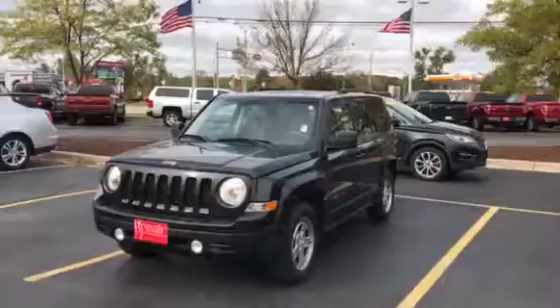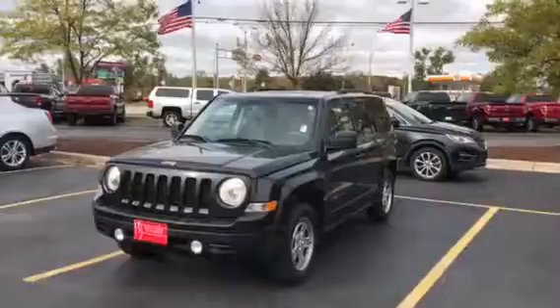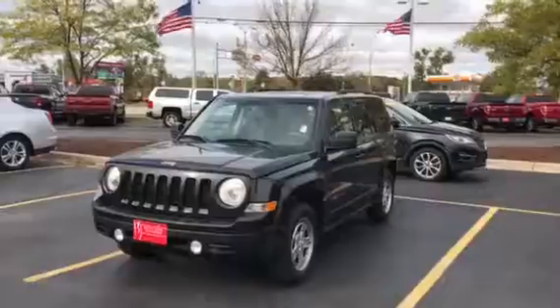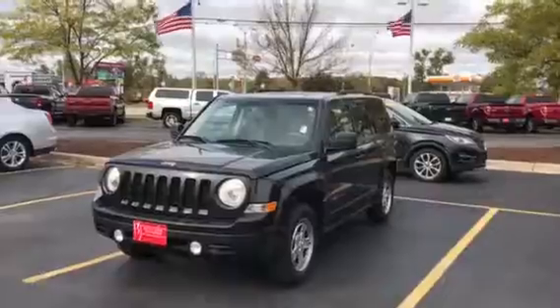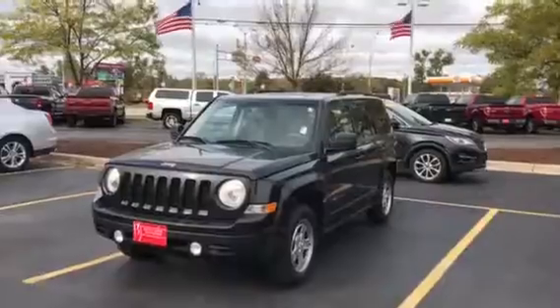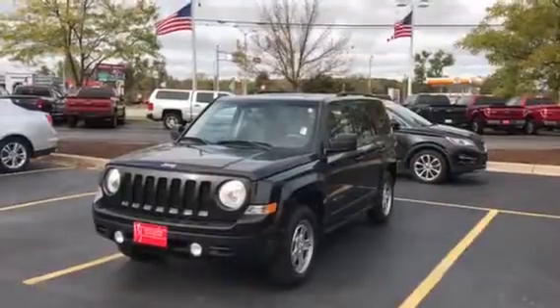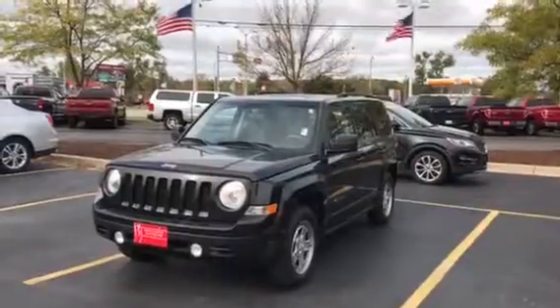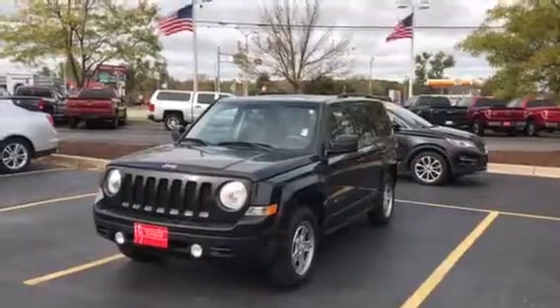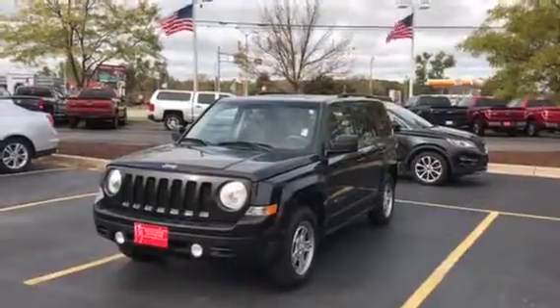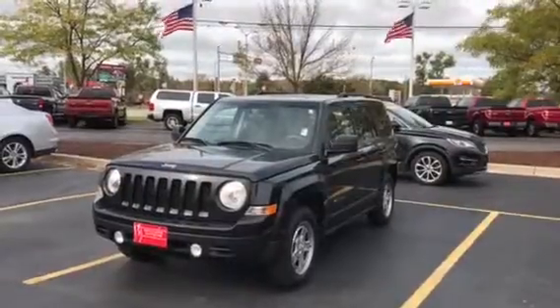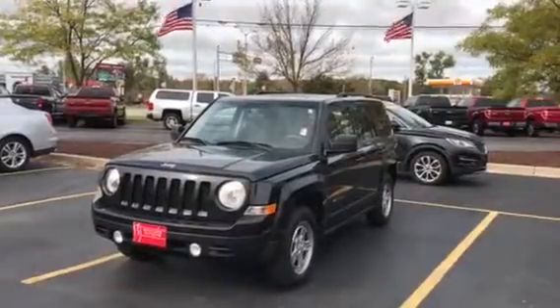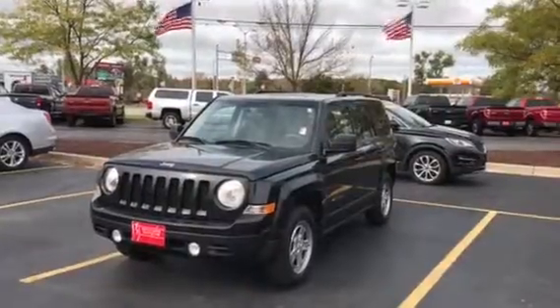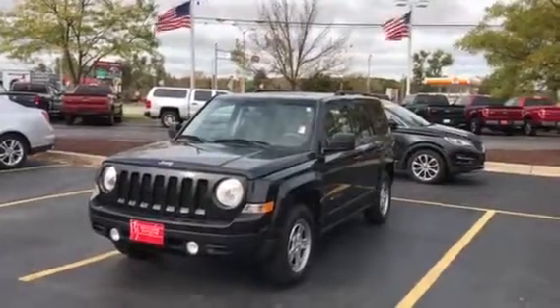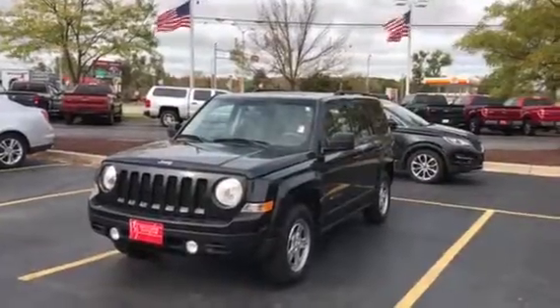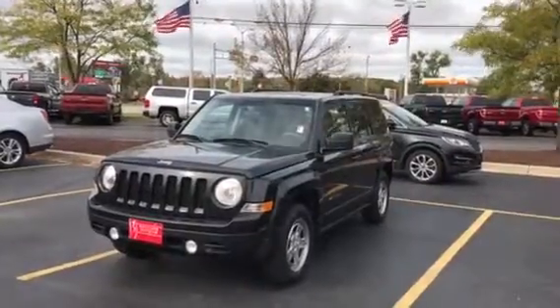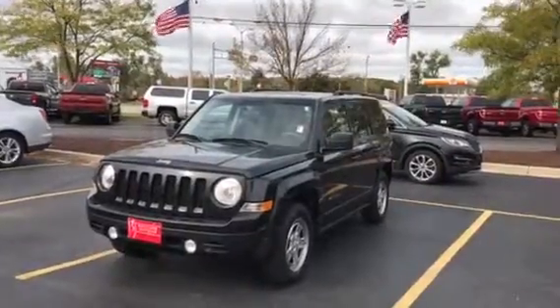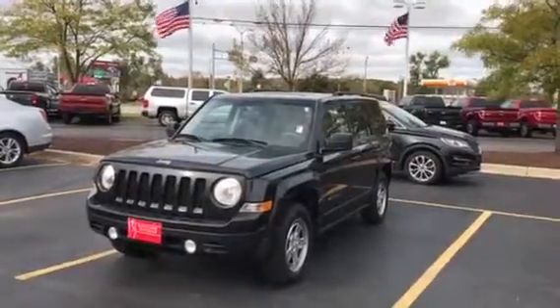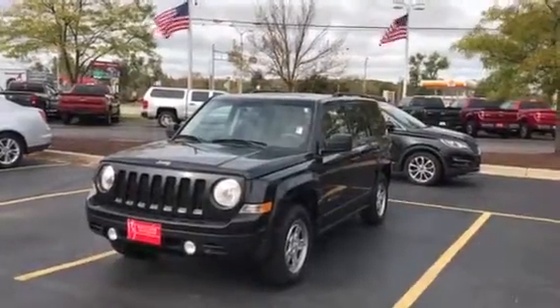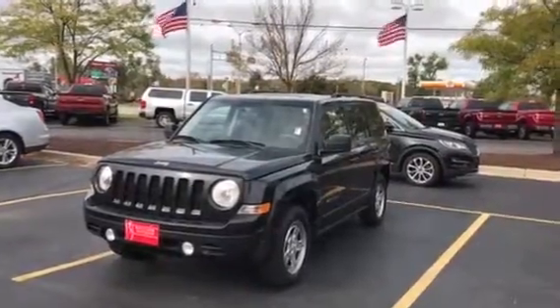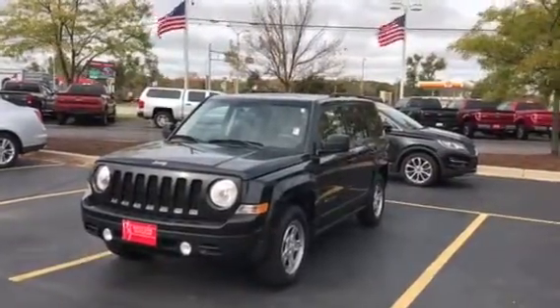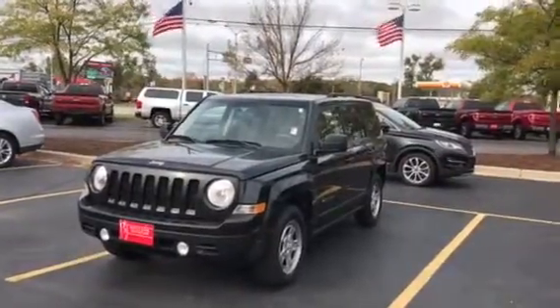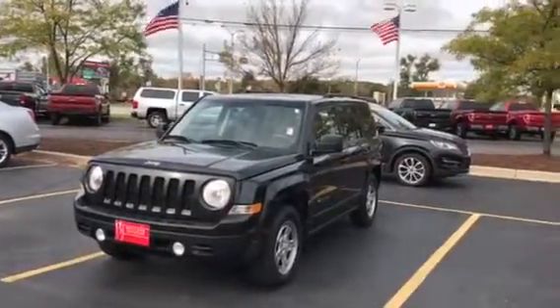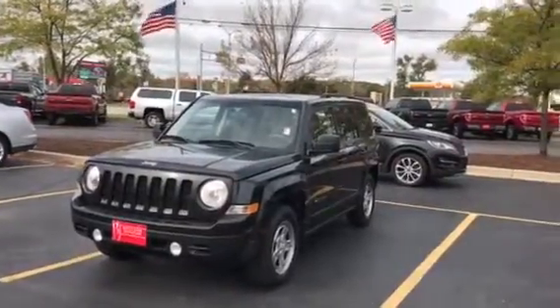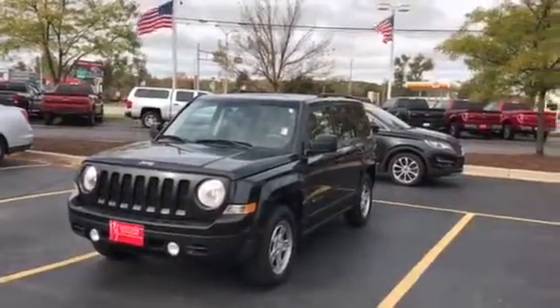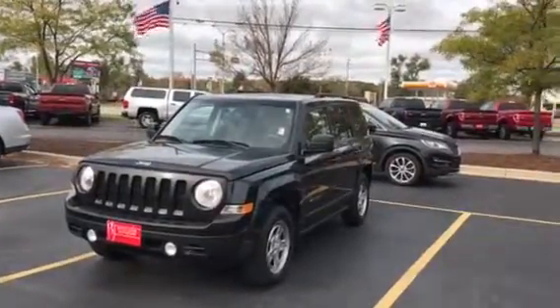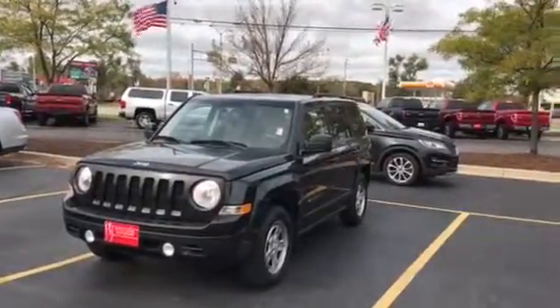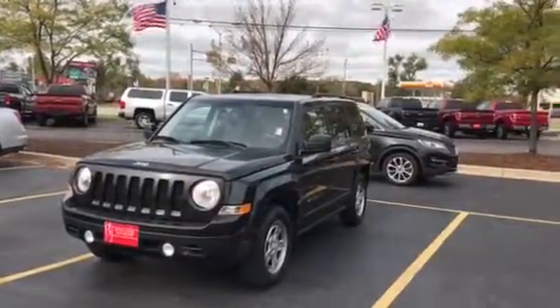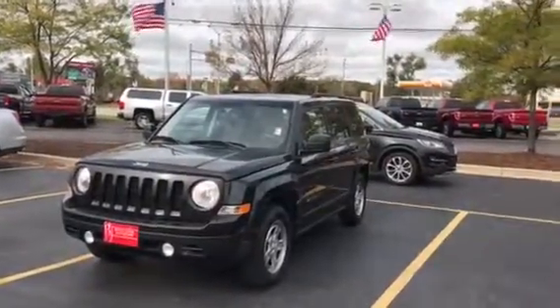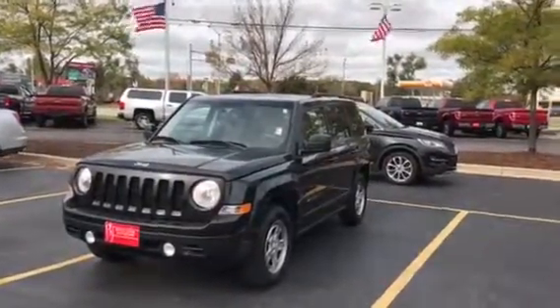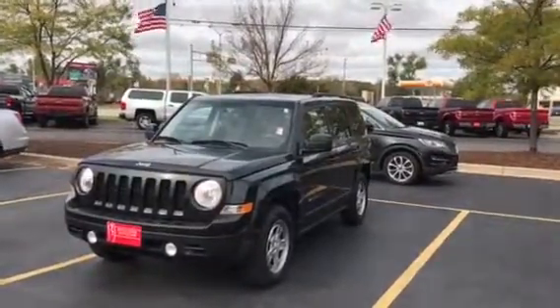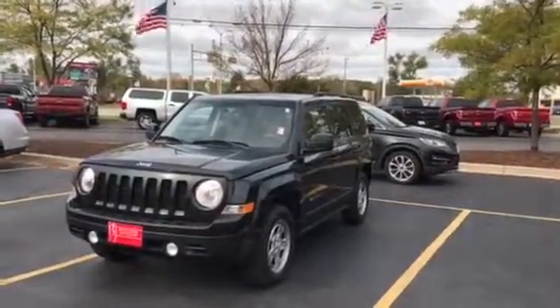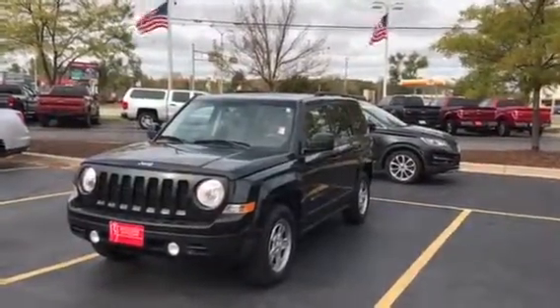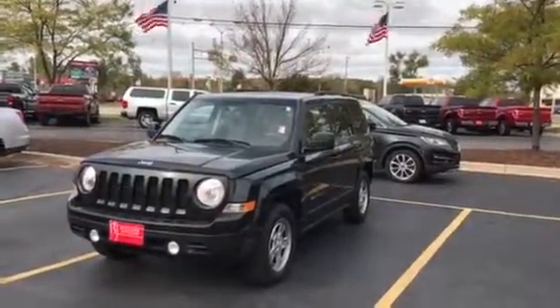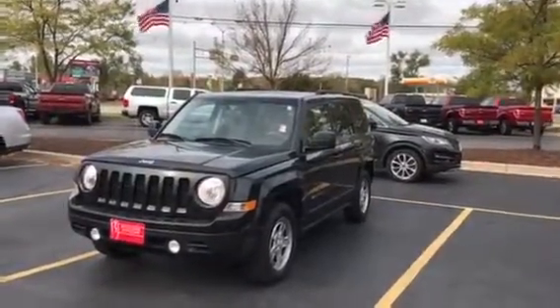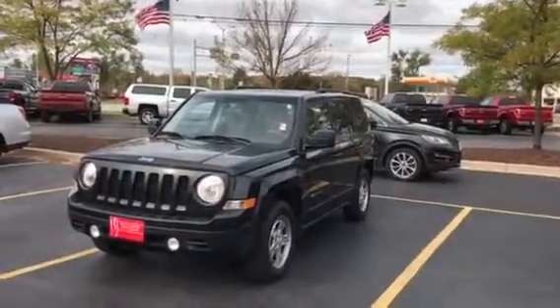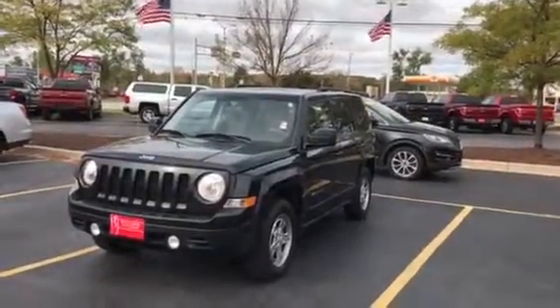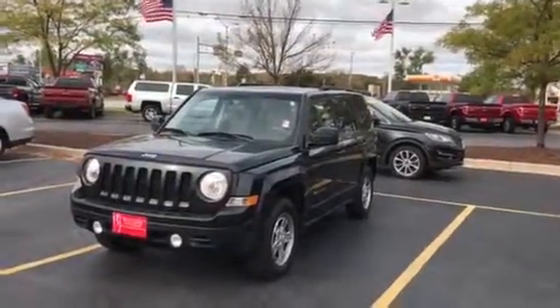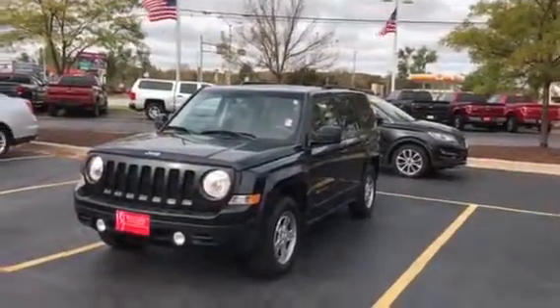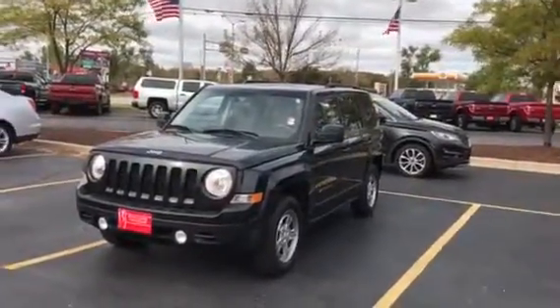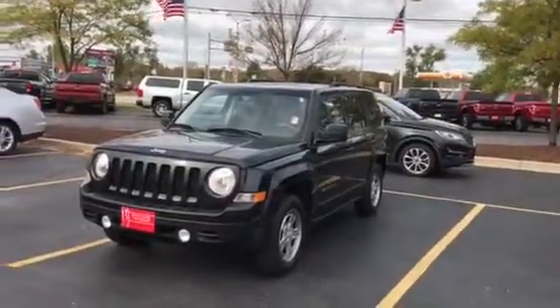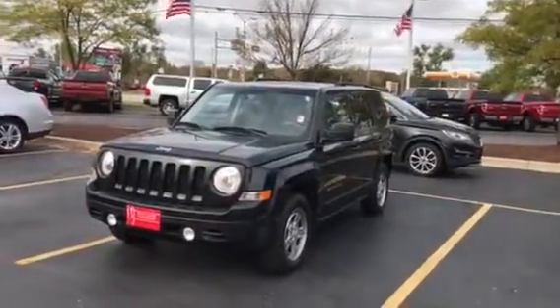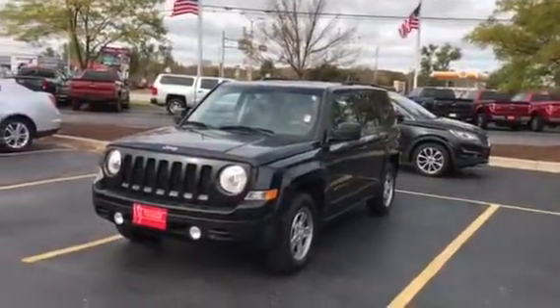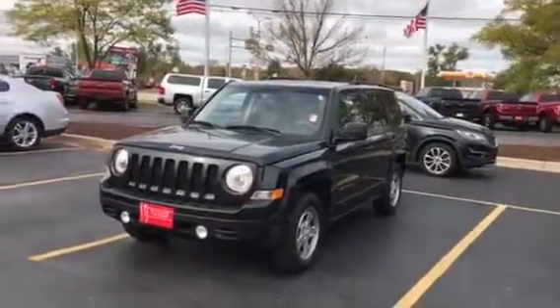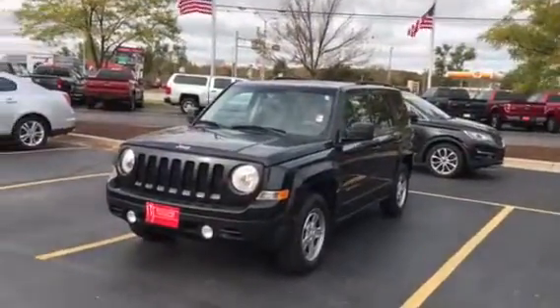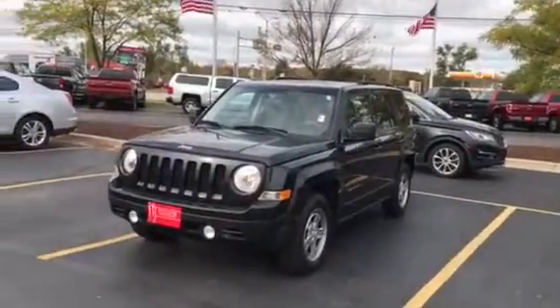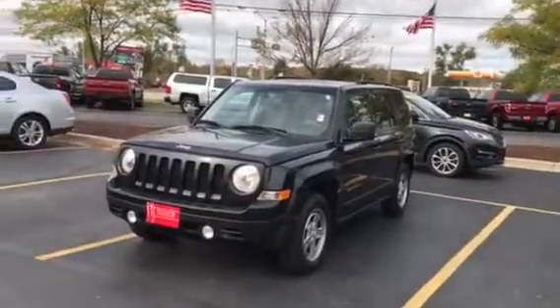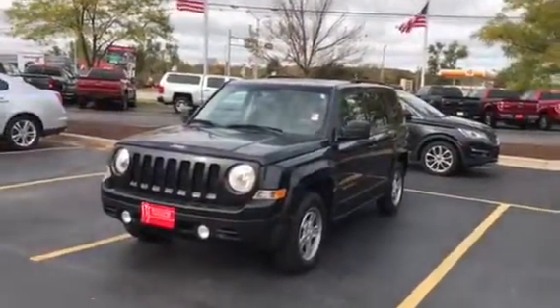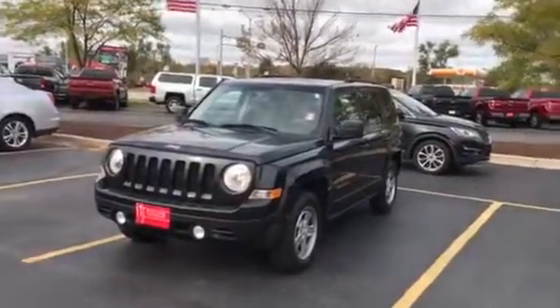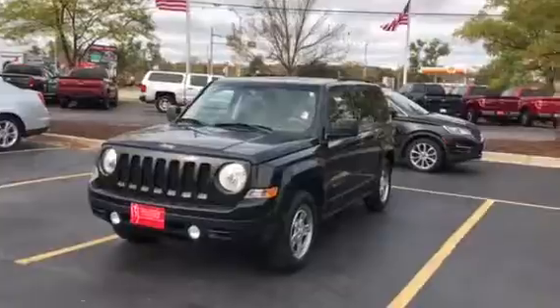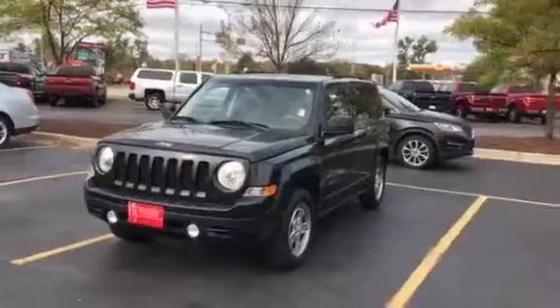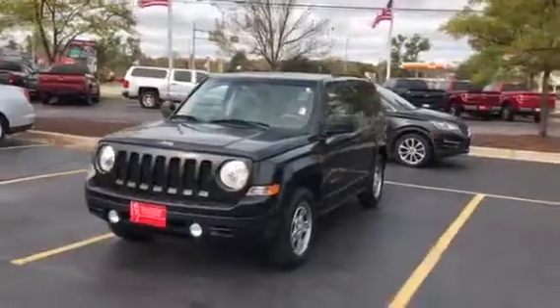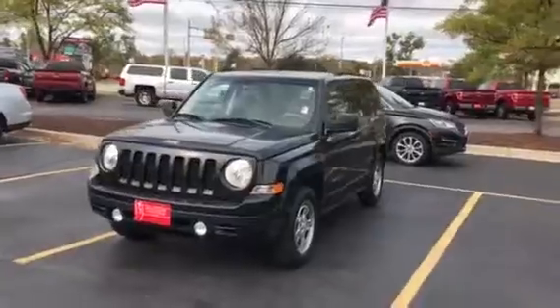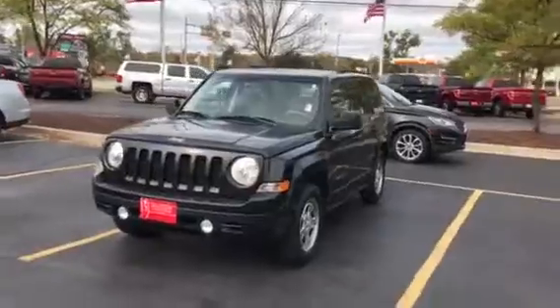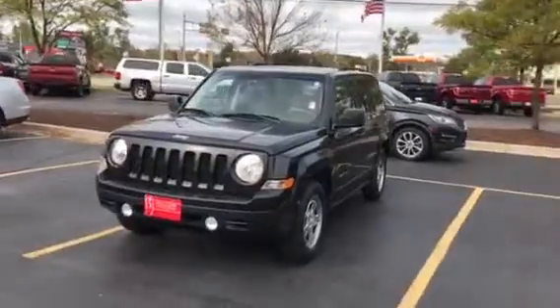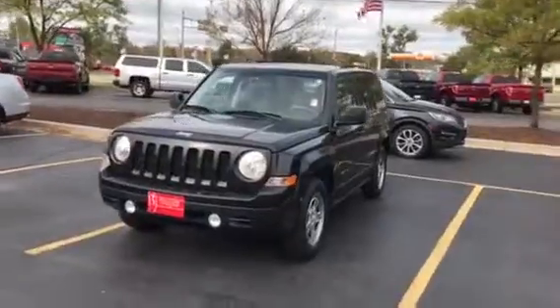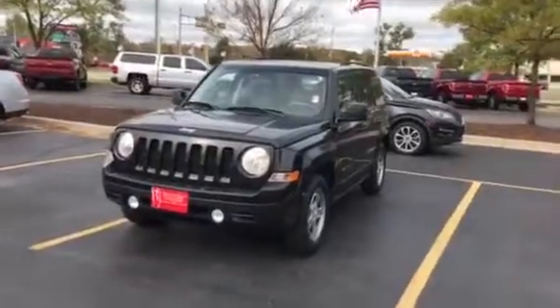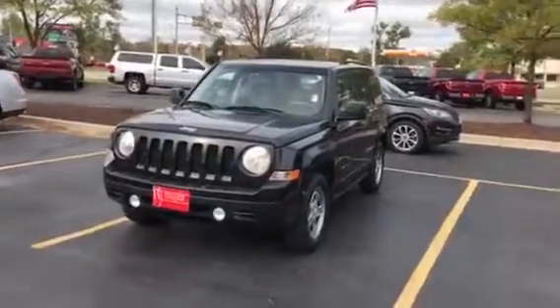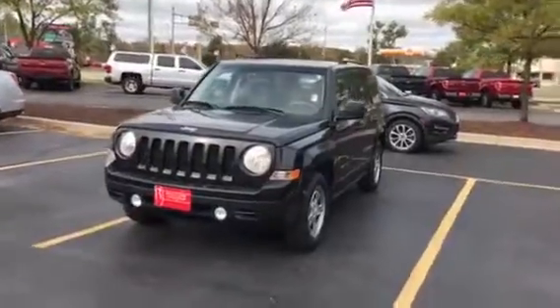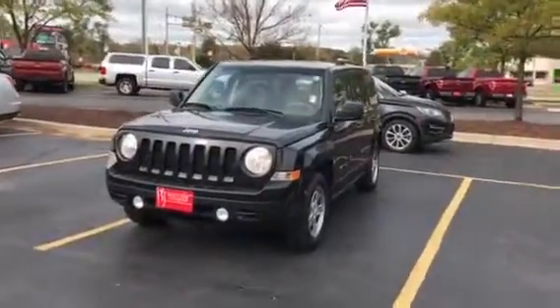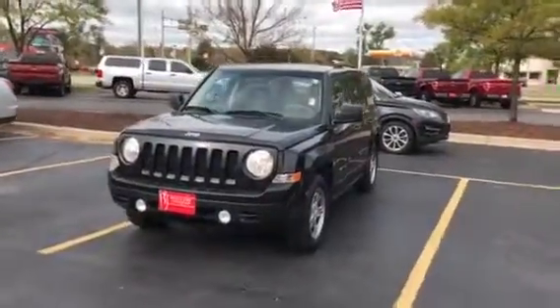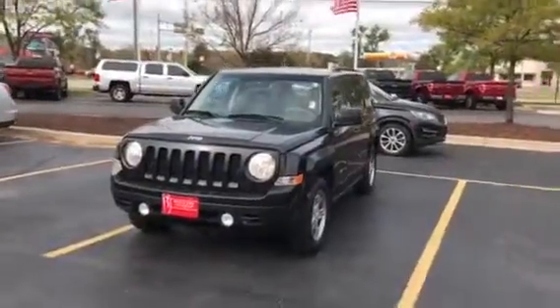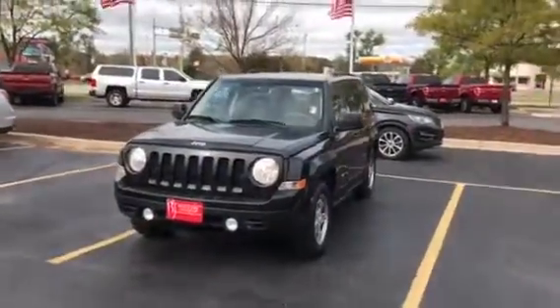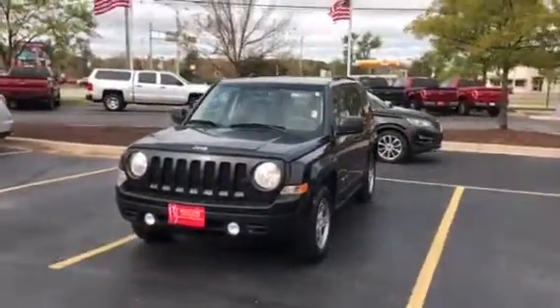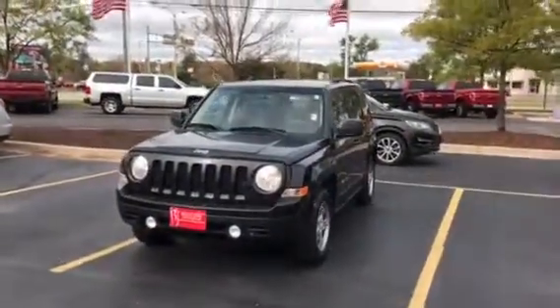It's a great day here at Boucher. John Montag, Boucher Ford Lincoln, West Bend. Pleased to show you this 2011 Jeep Patriot.